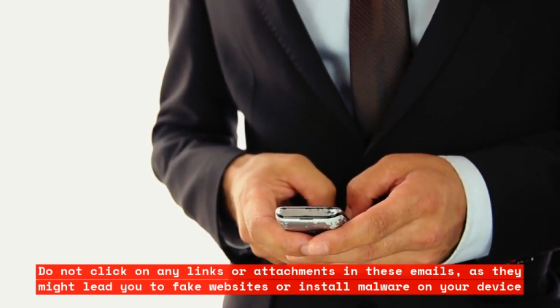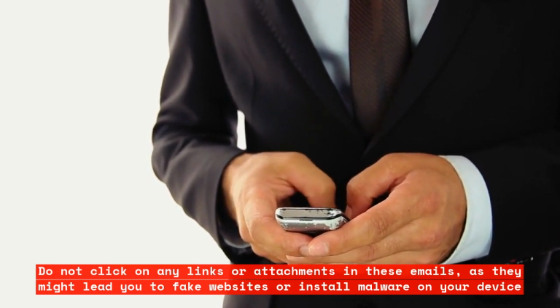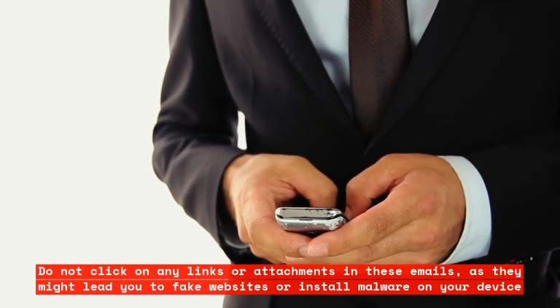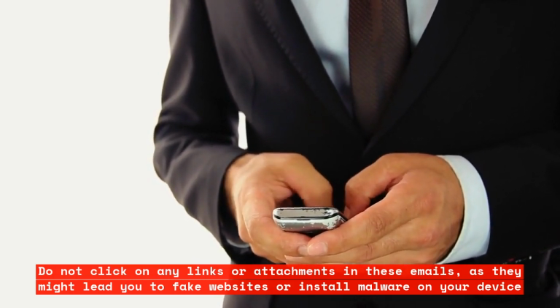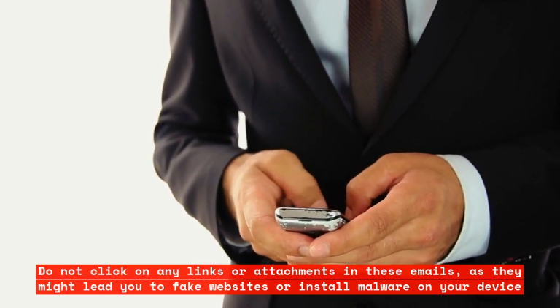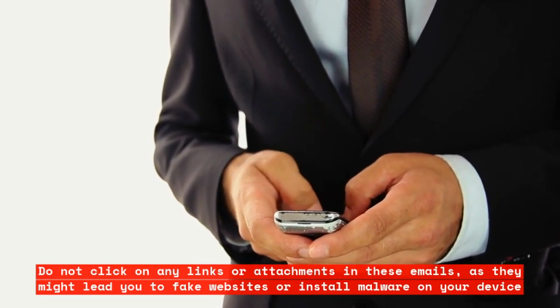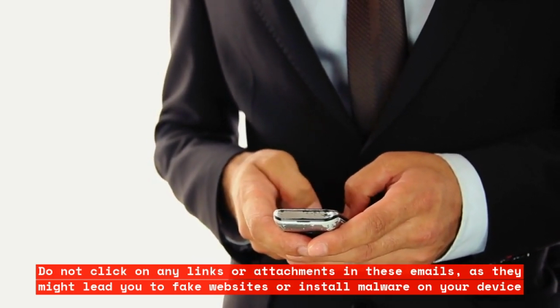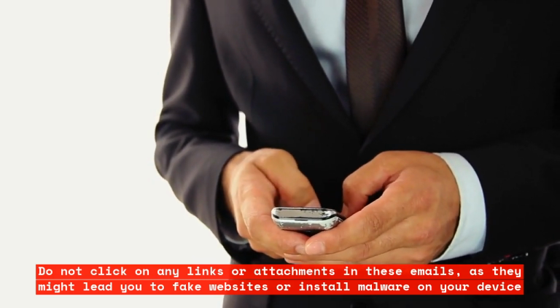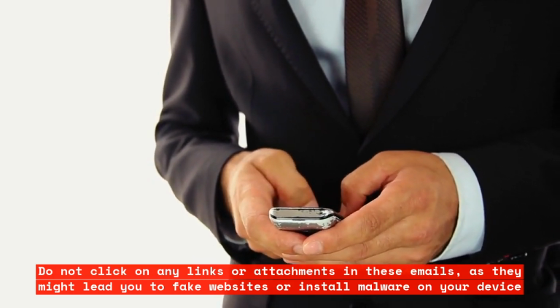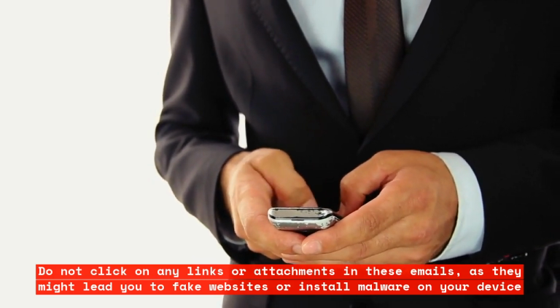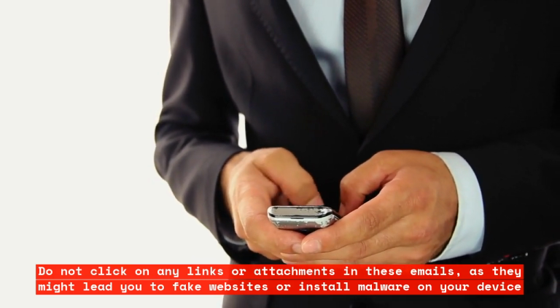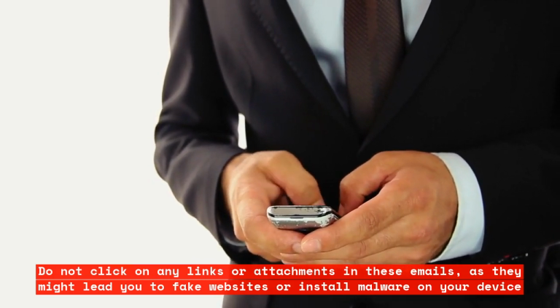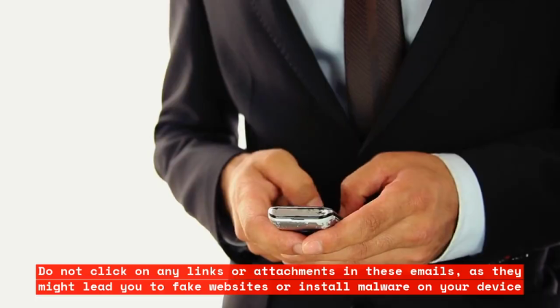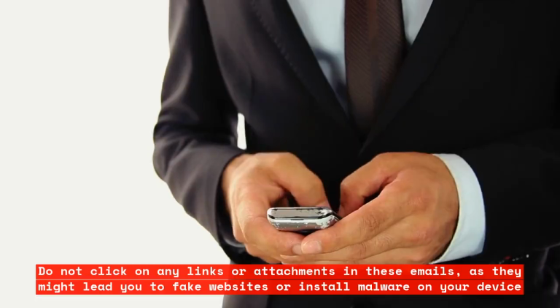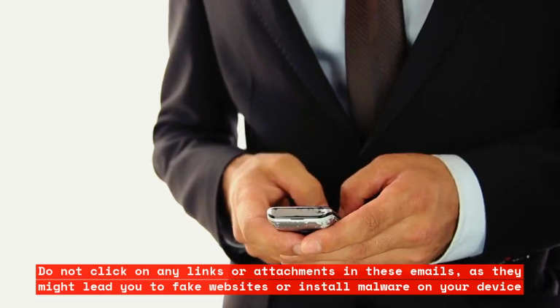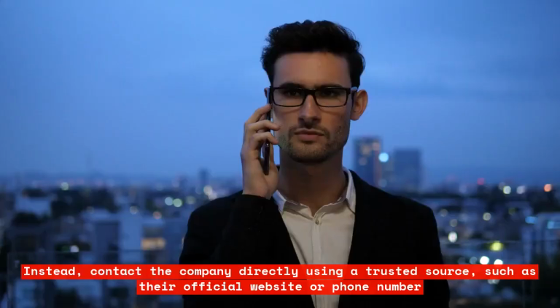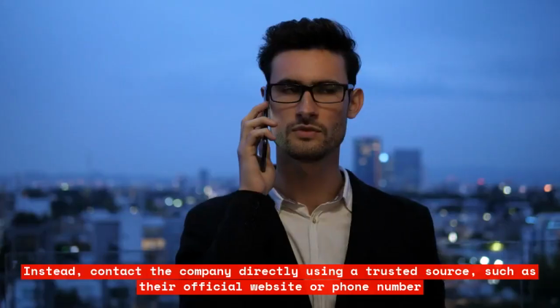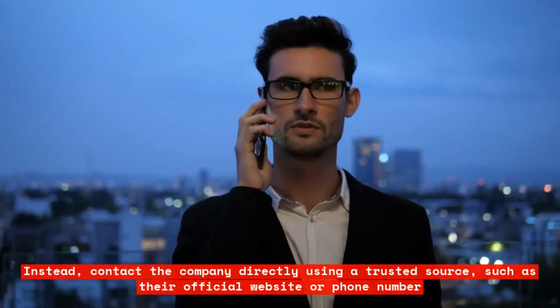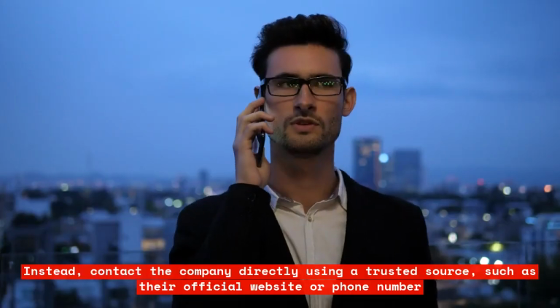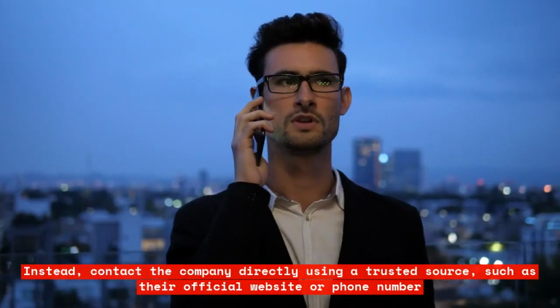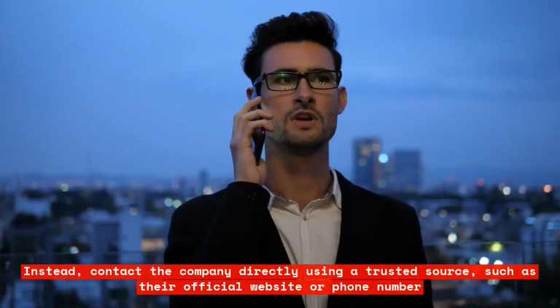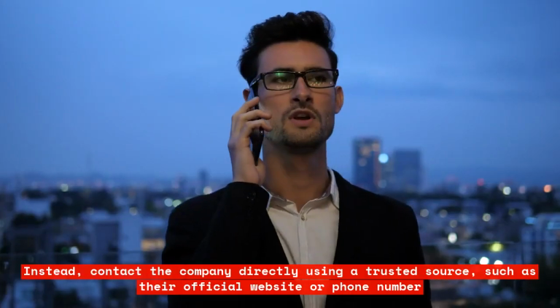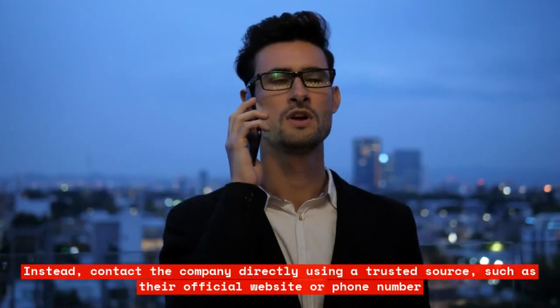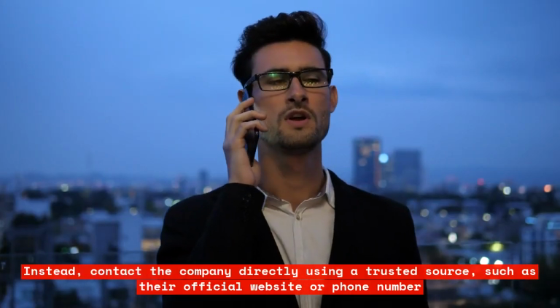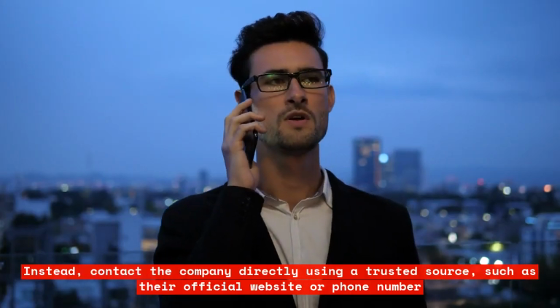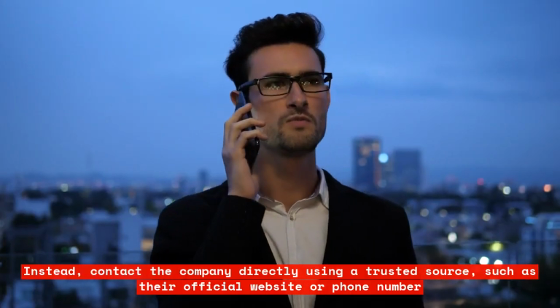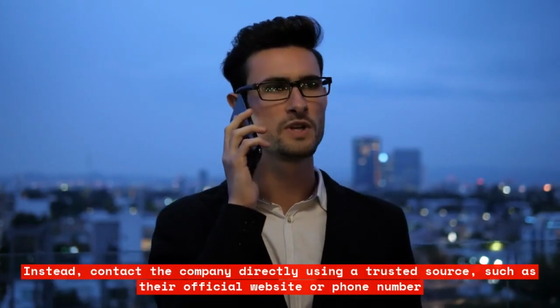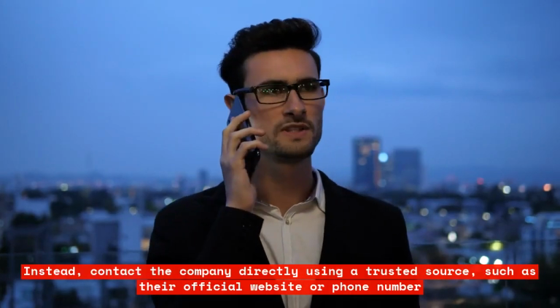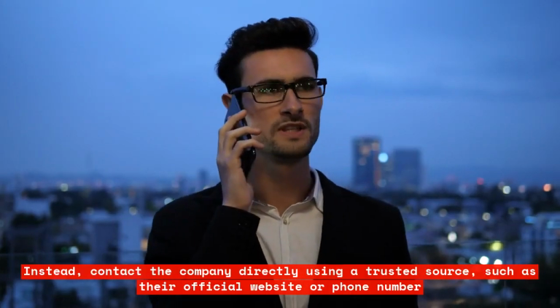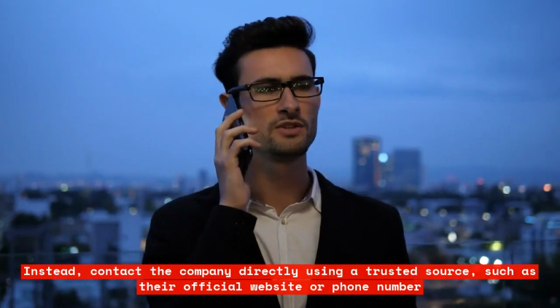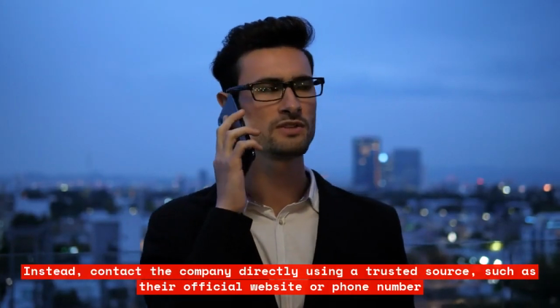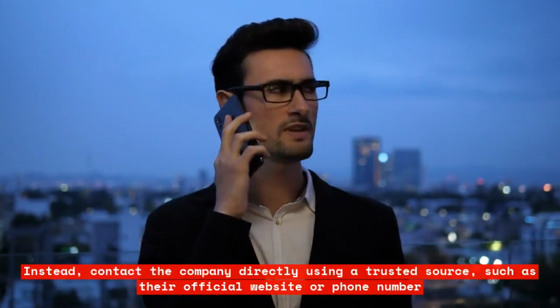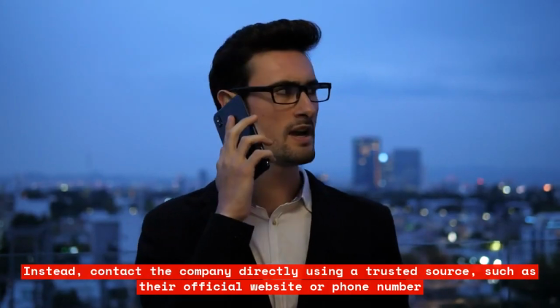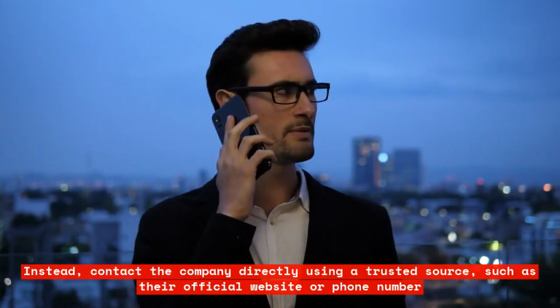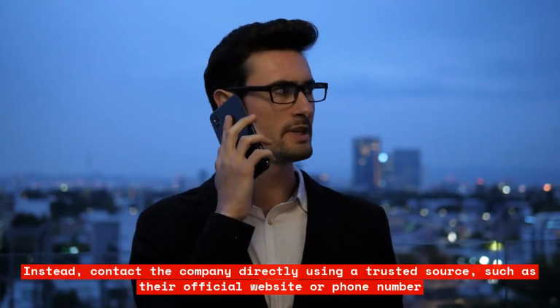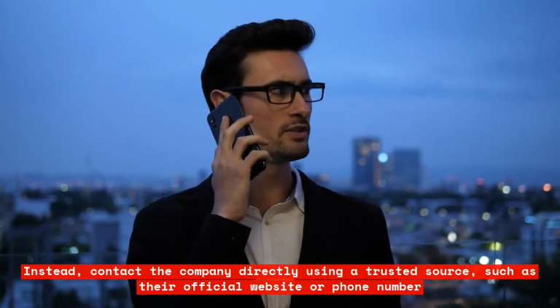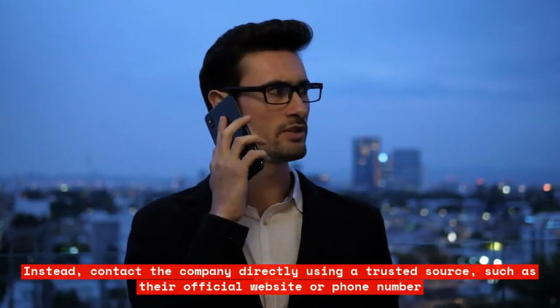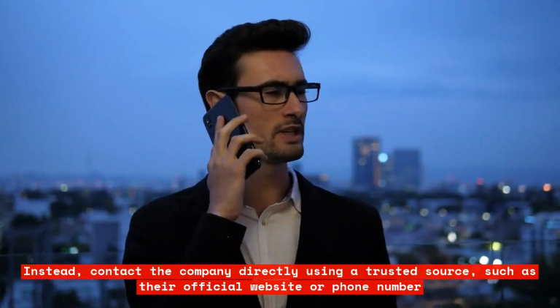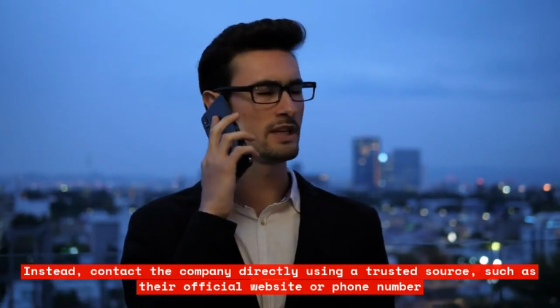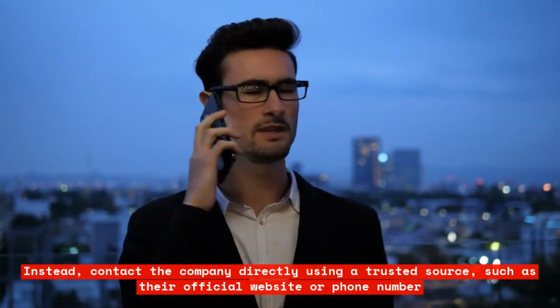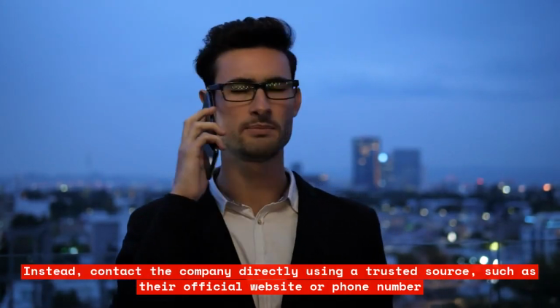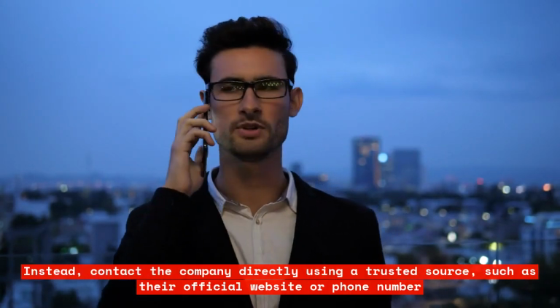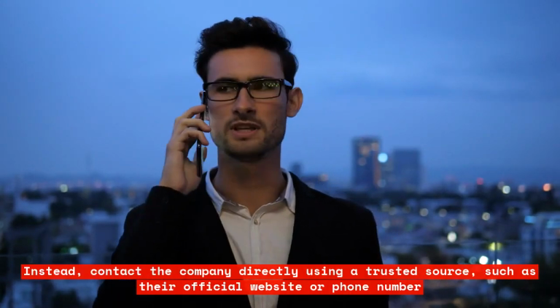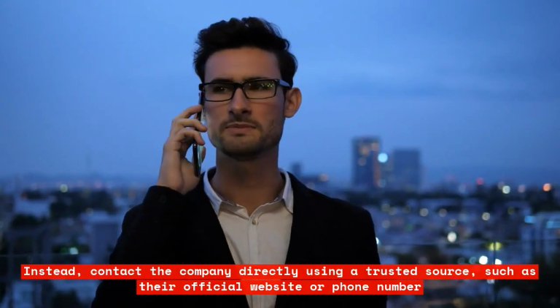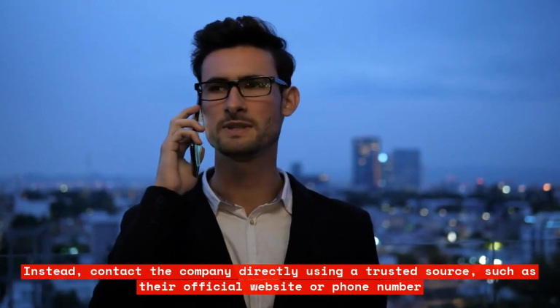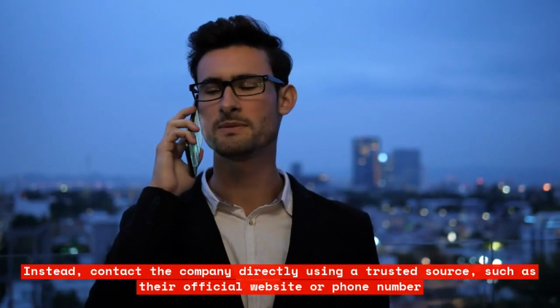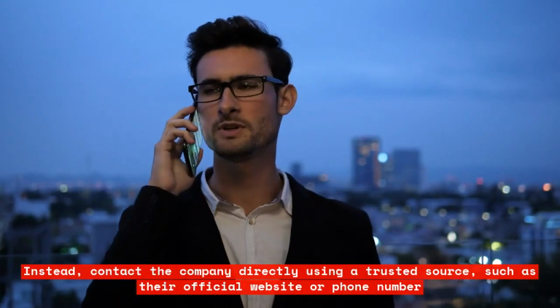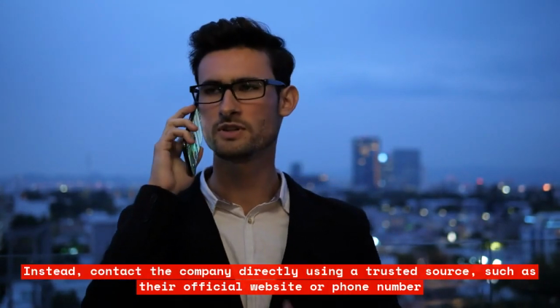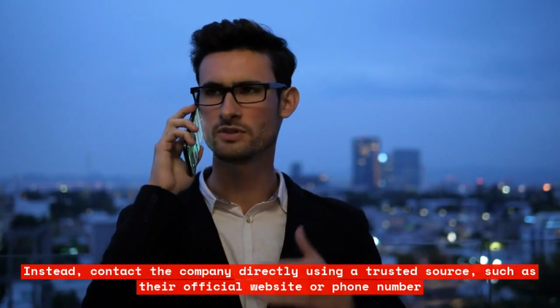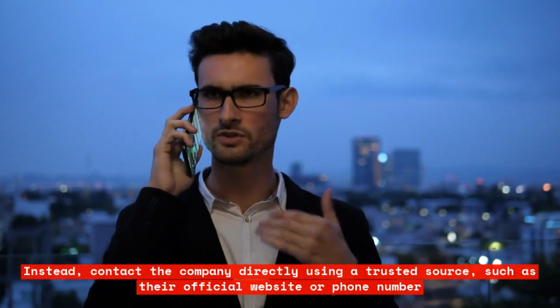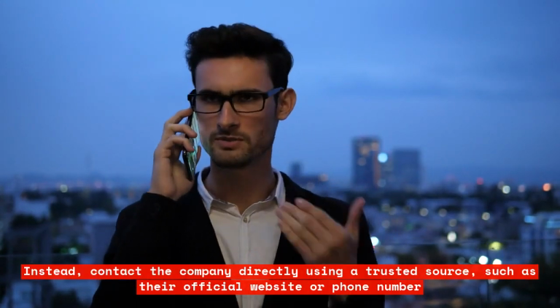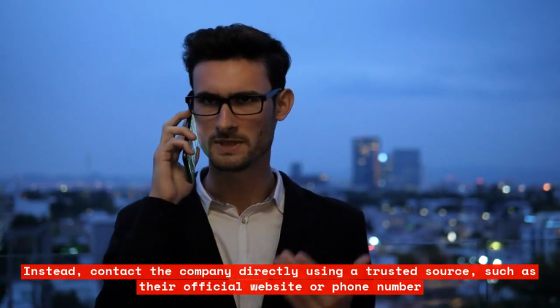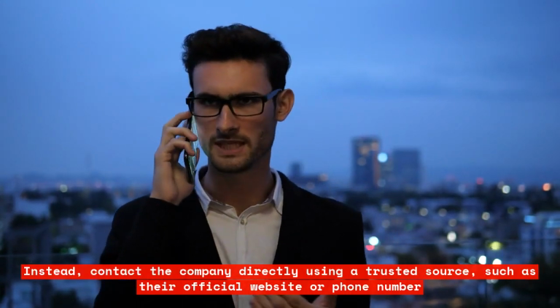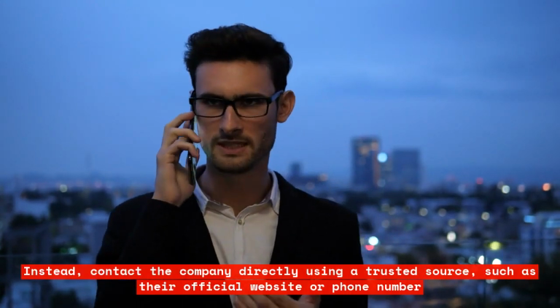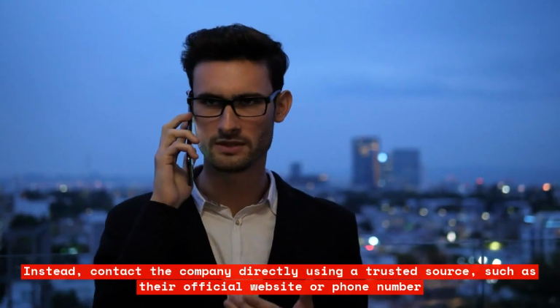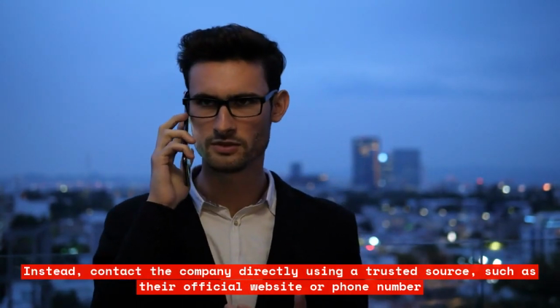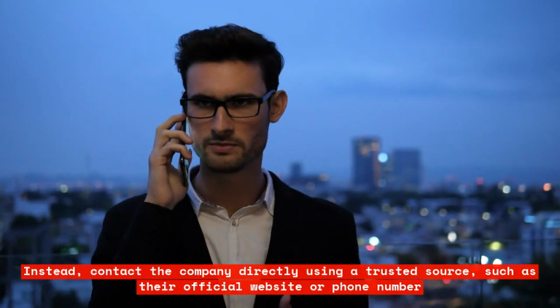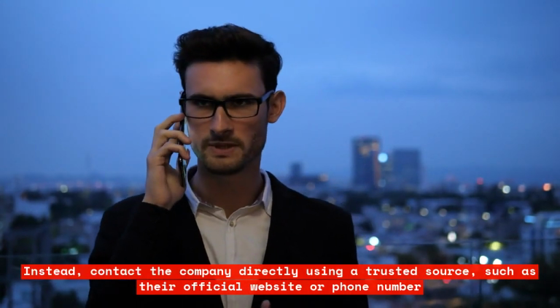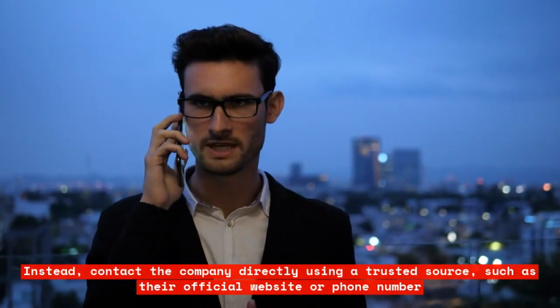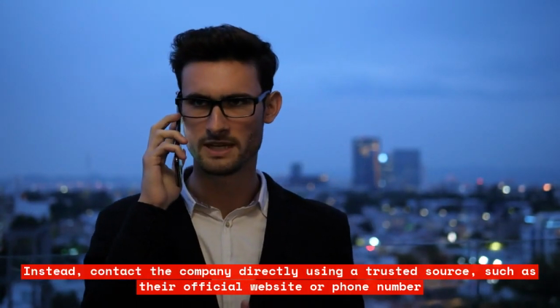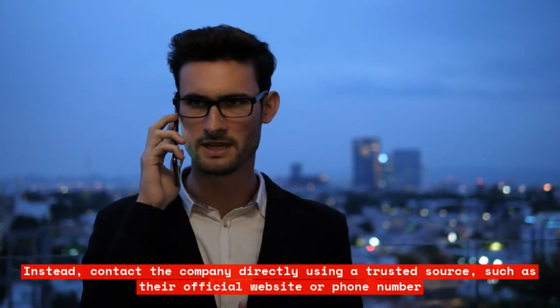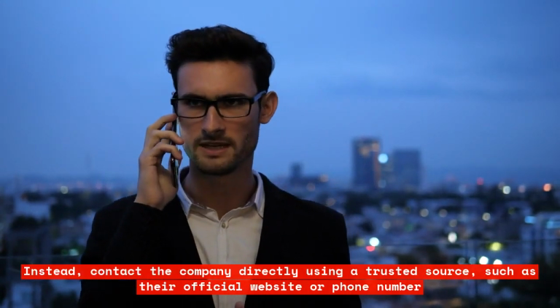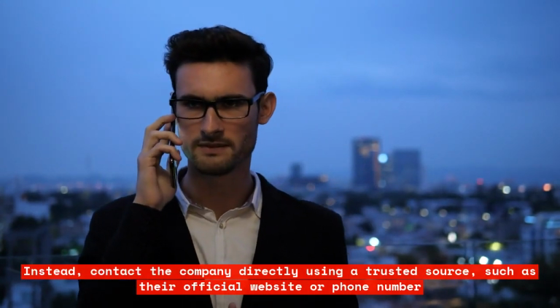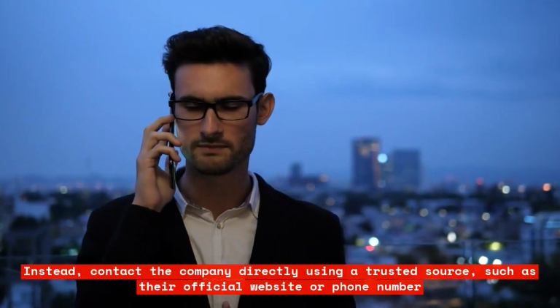as they might lead you to fake websites or install malware on your device. Instead, contact the company directly using a trusted source, such as their official website or phone number.